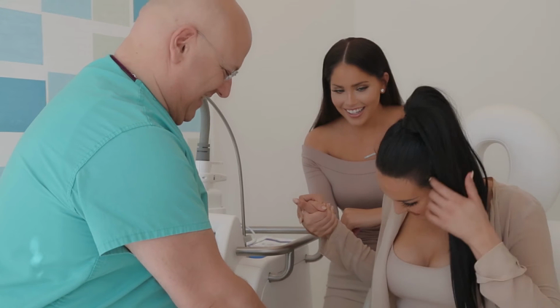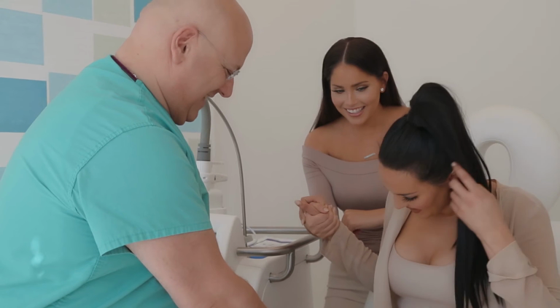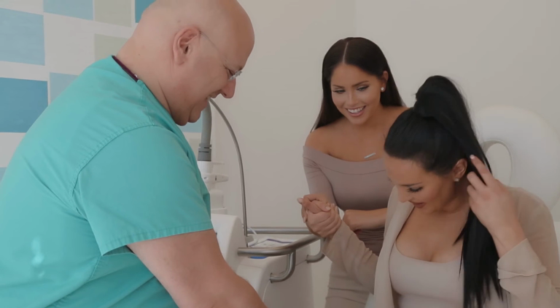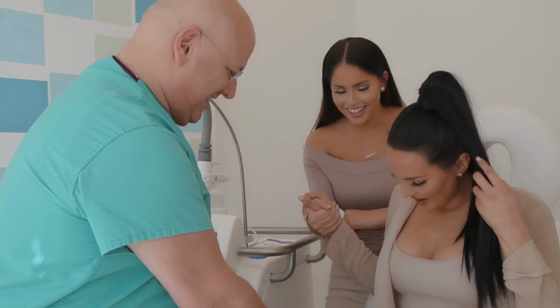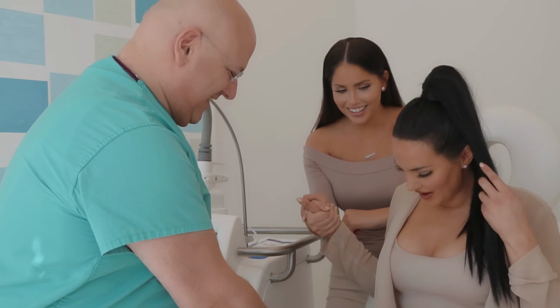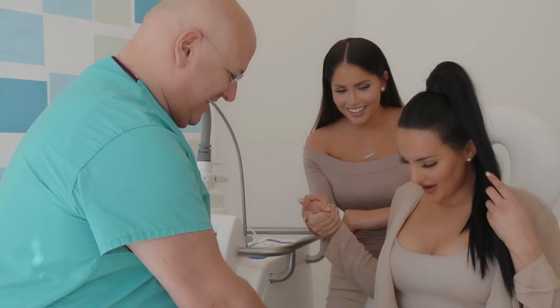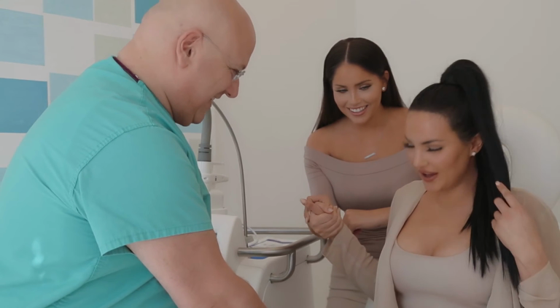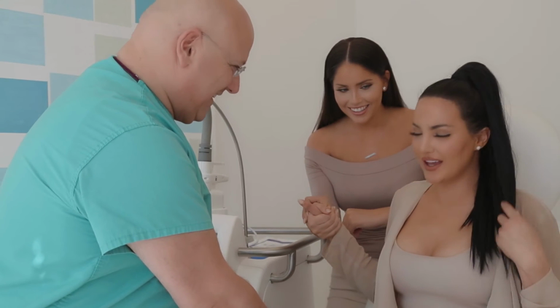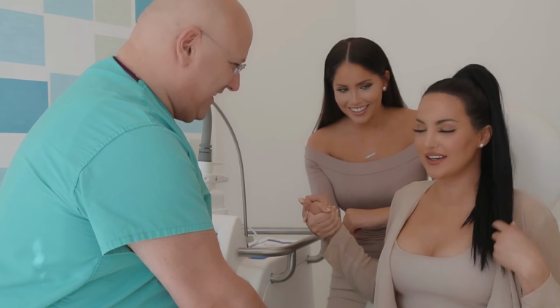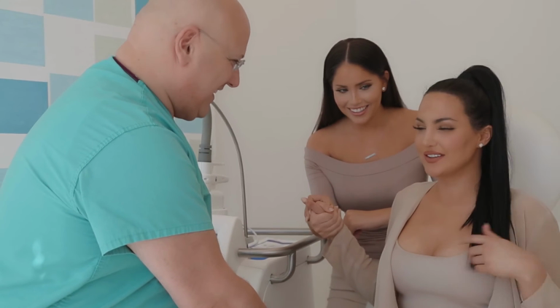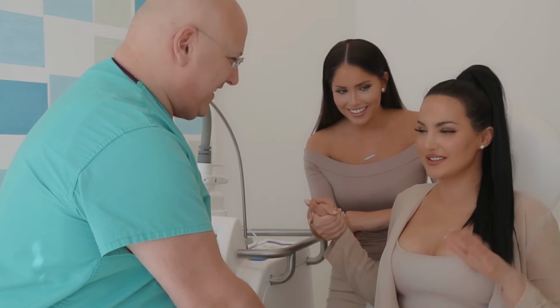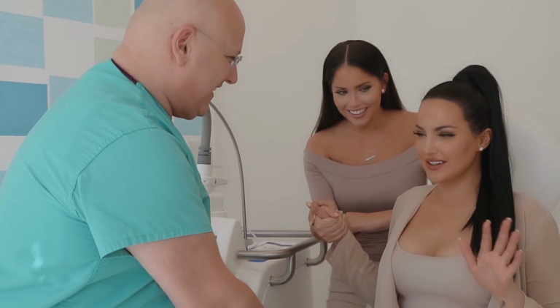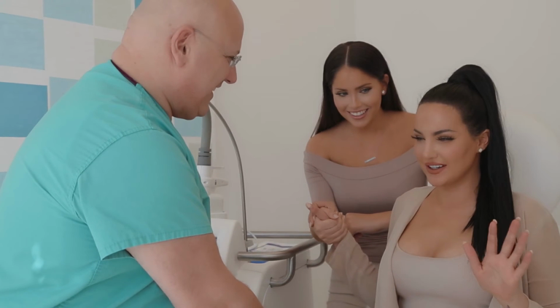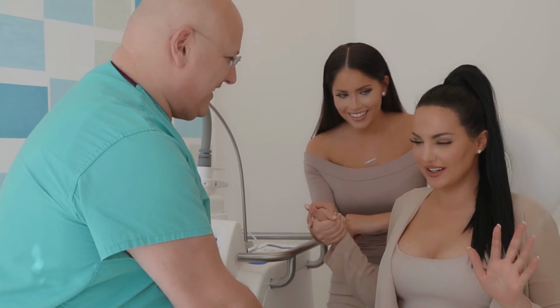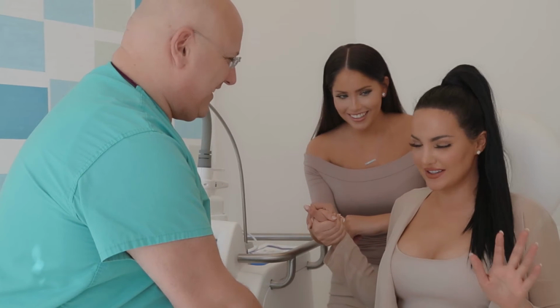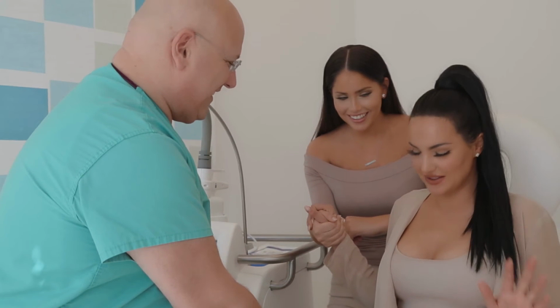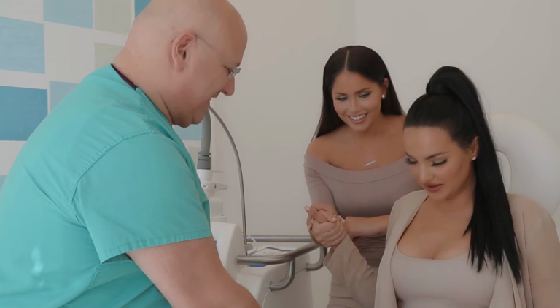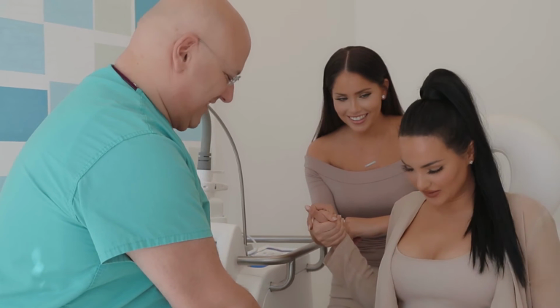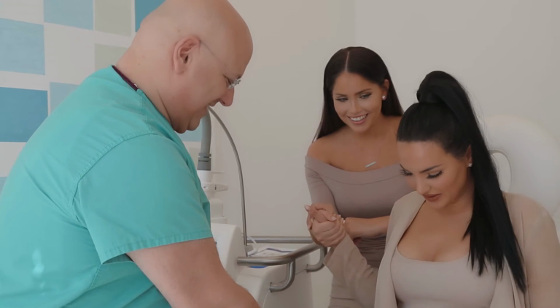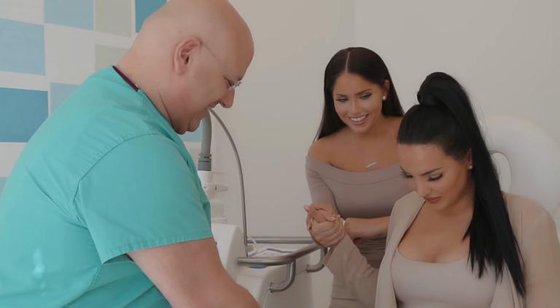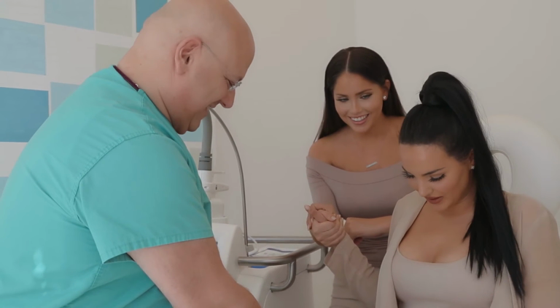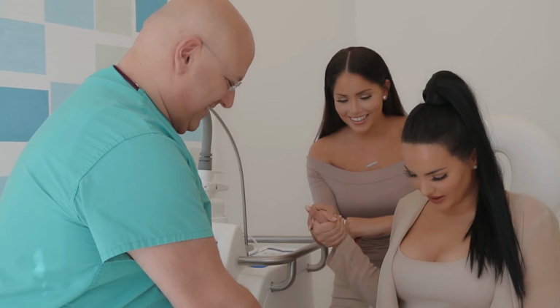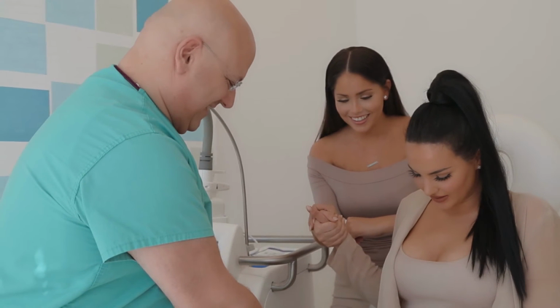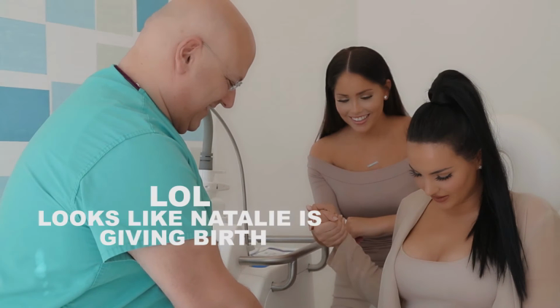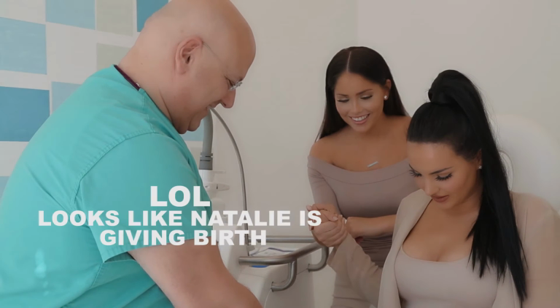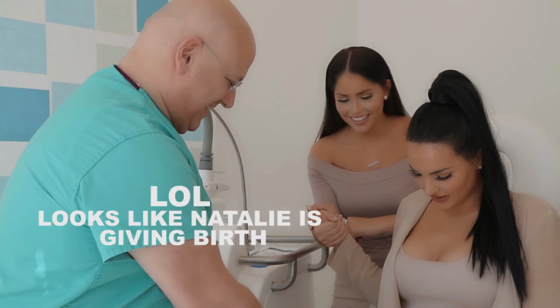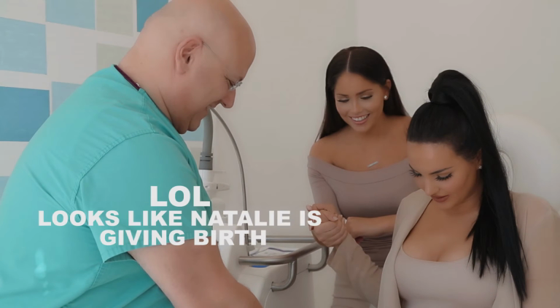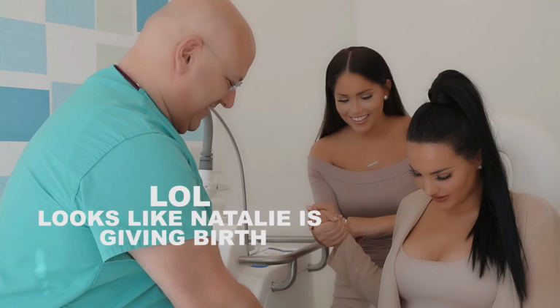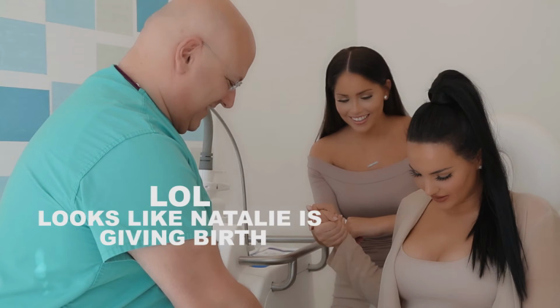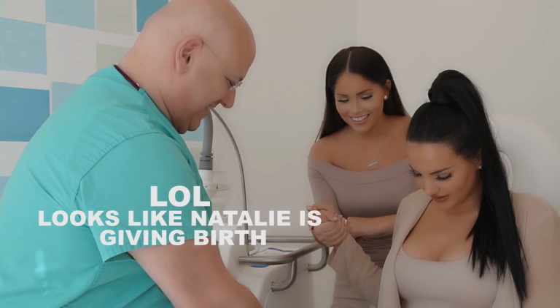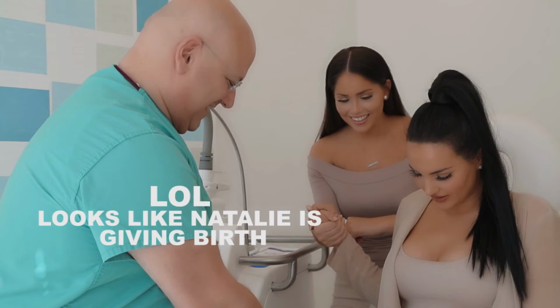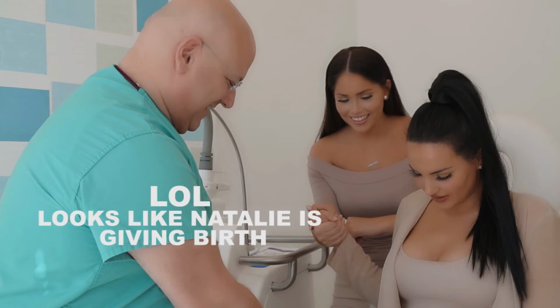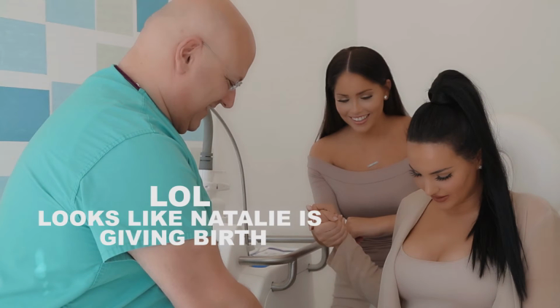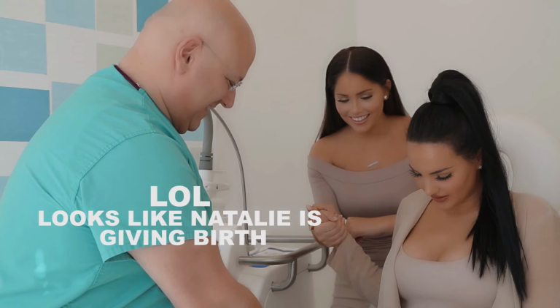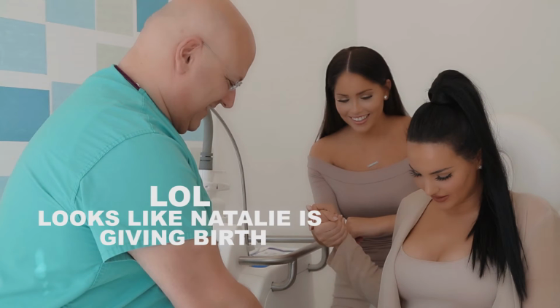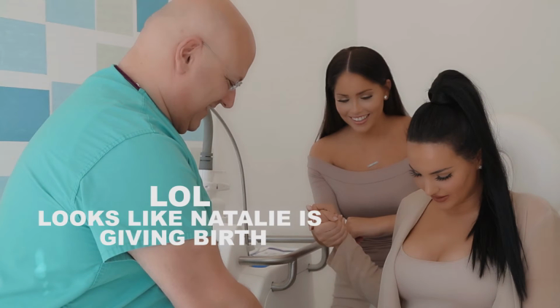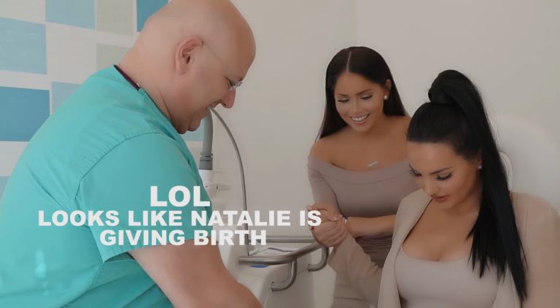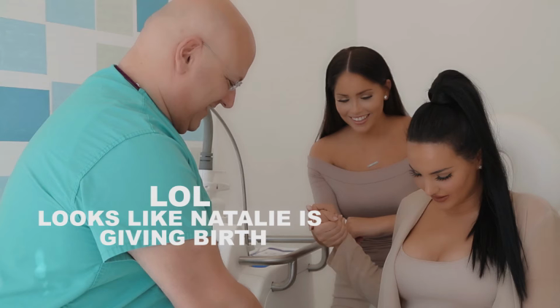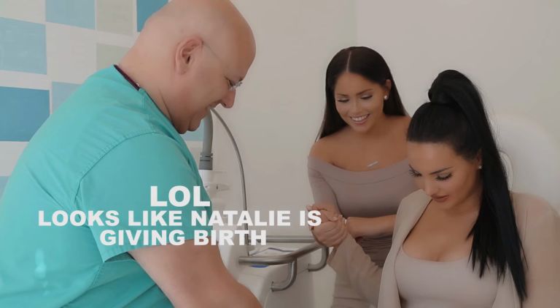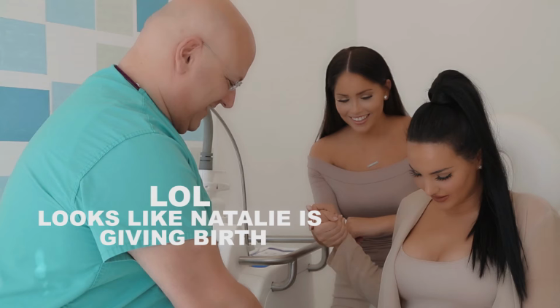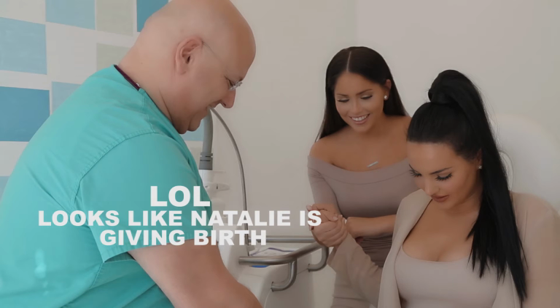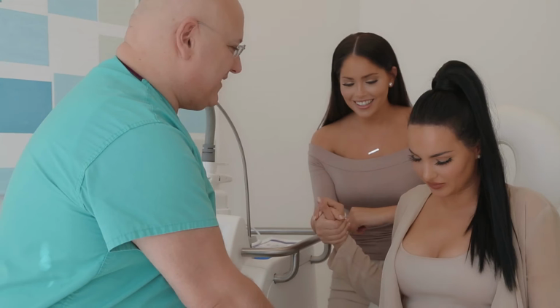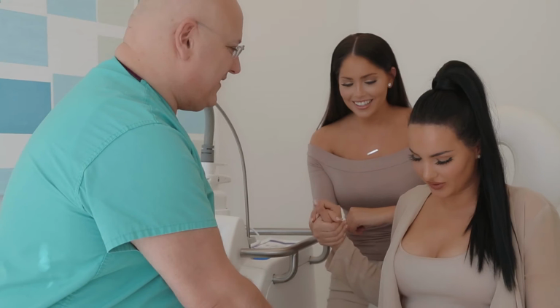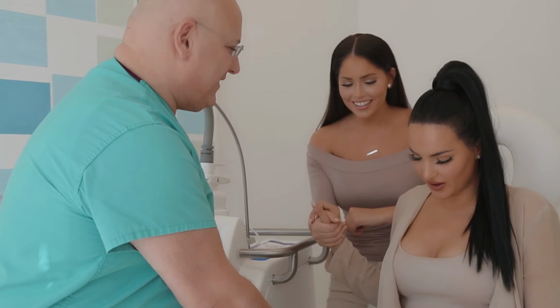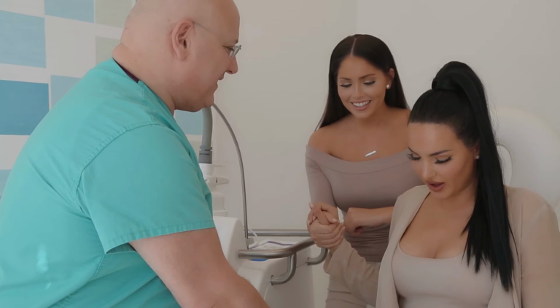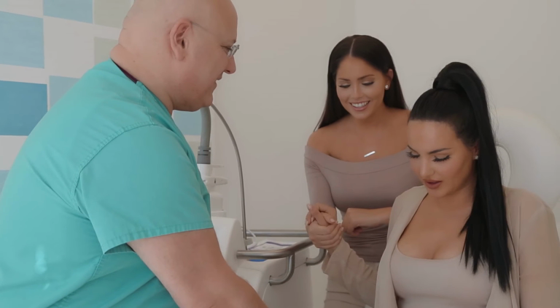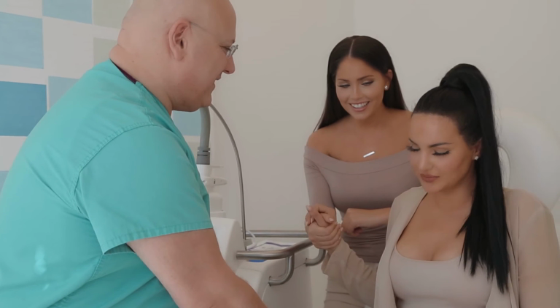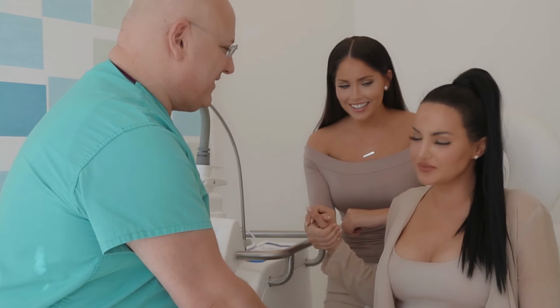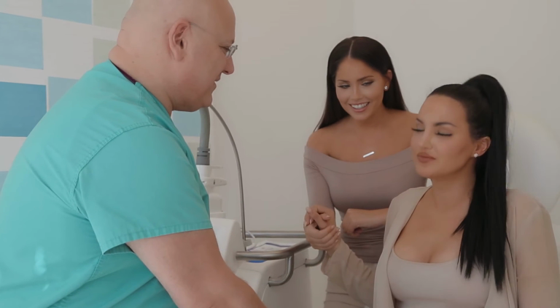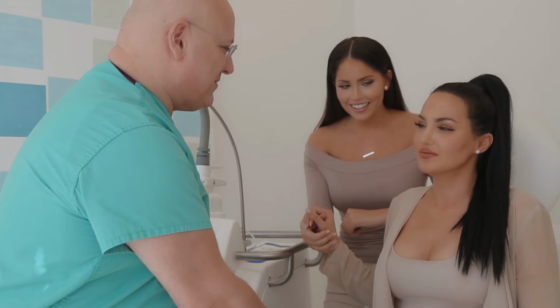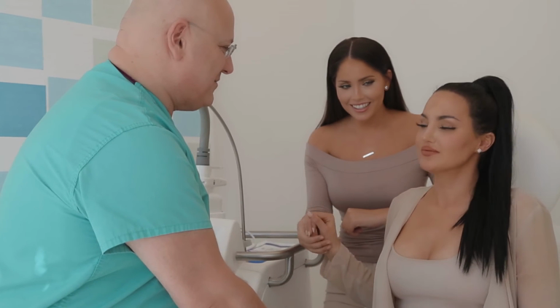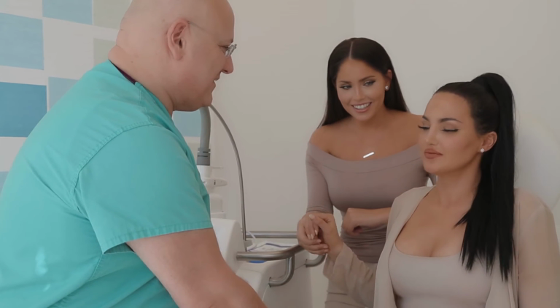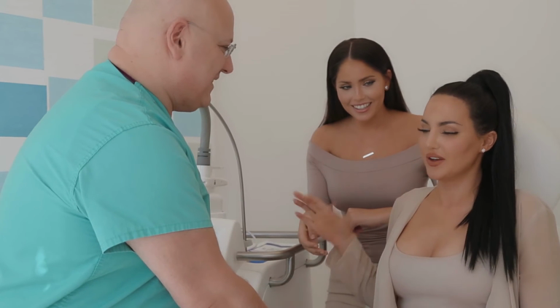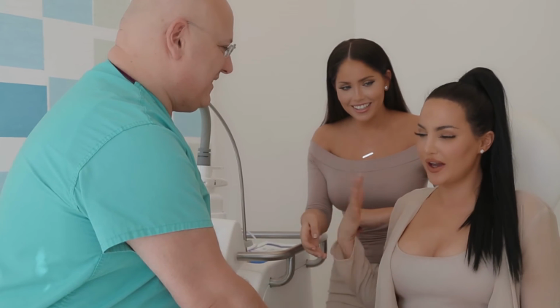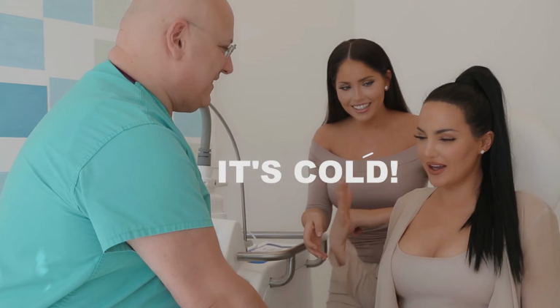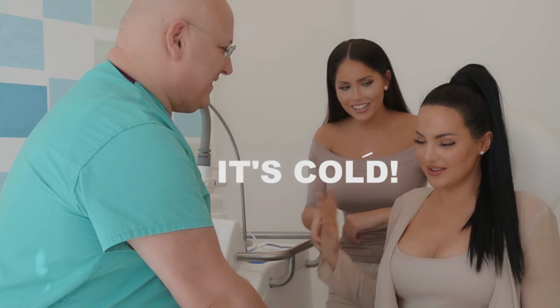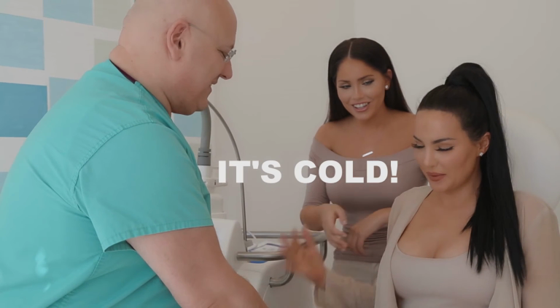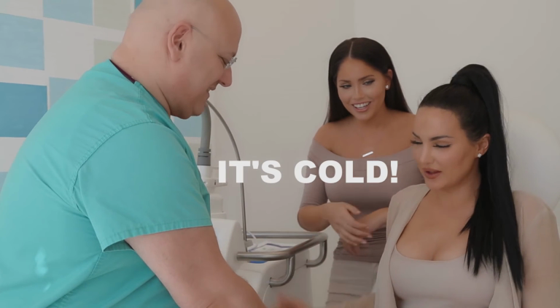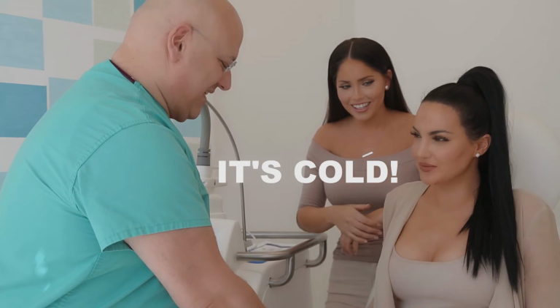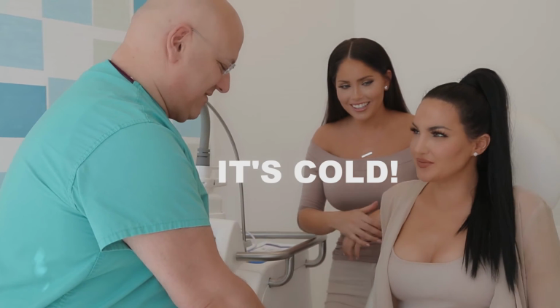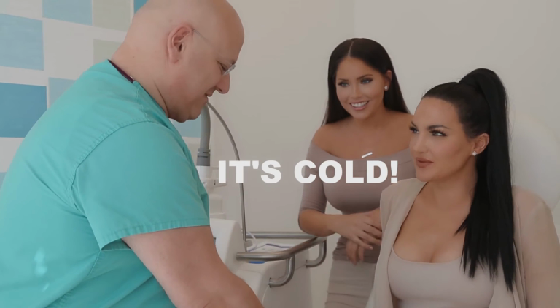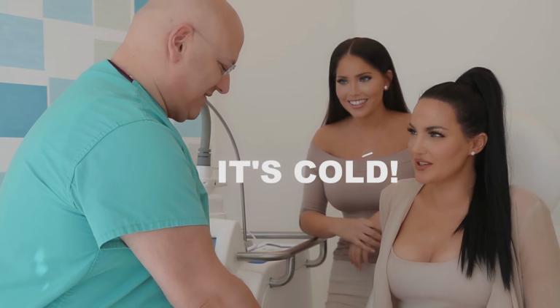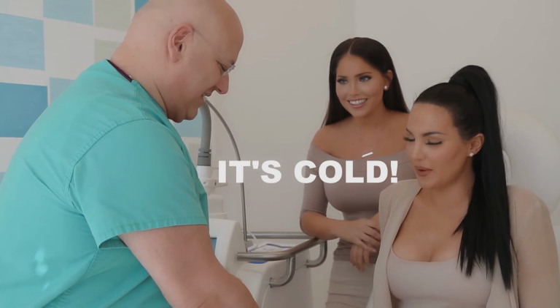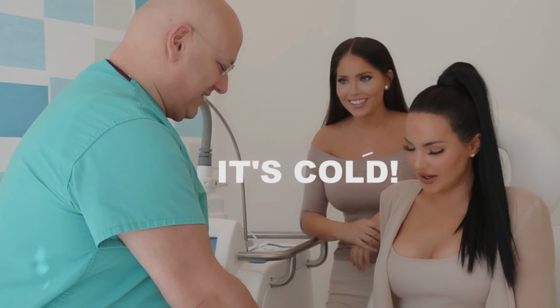Does it hurt? Okay, now it doesn't hurt — it just feels really weird. You can do it. It's not so bad. So bad!